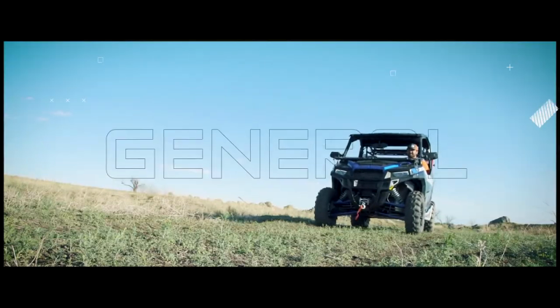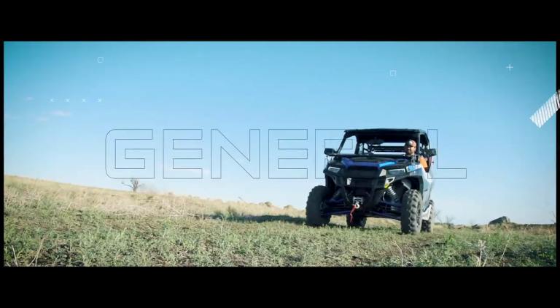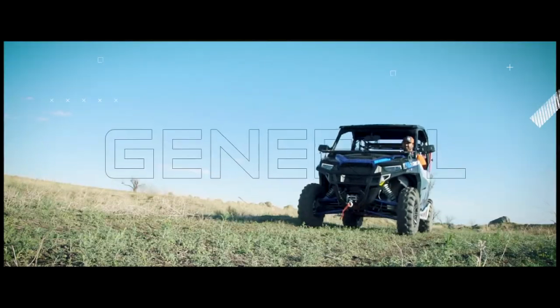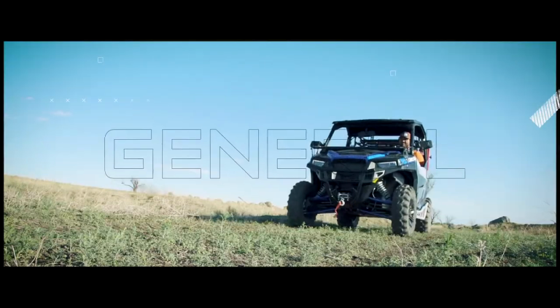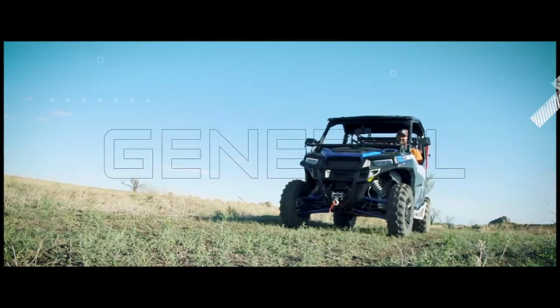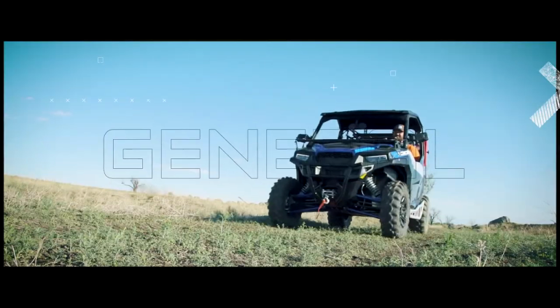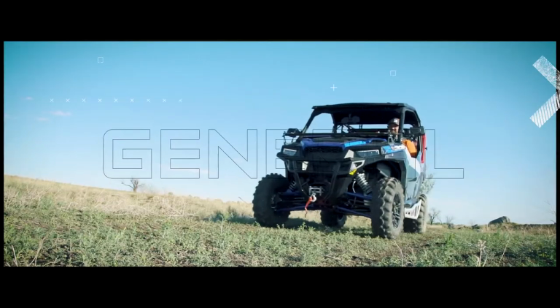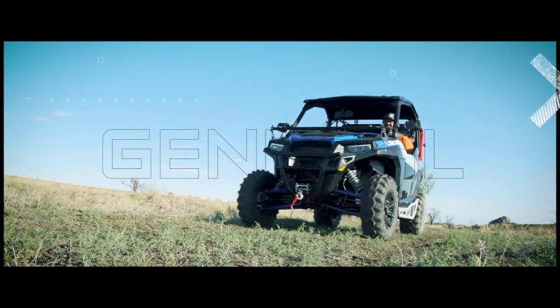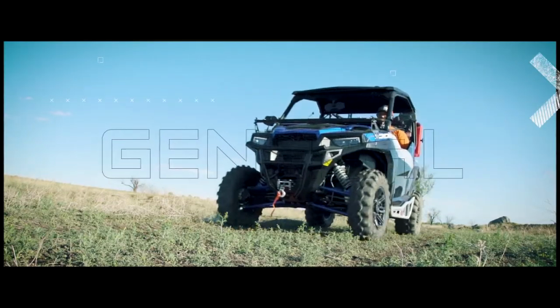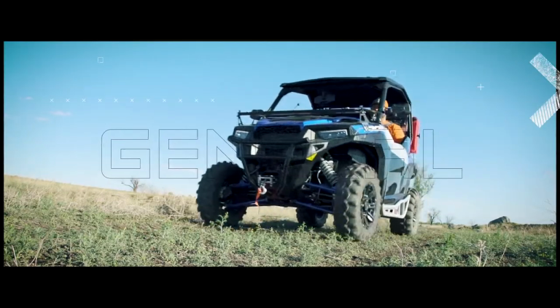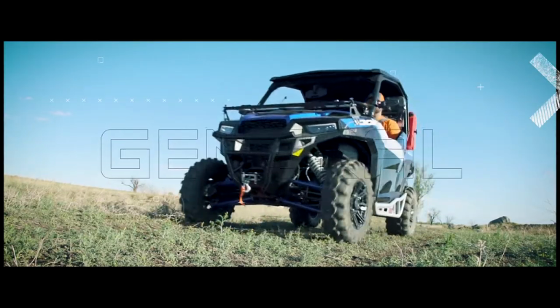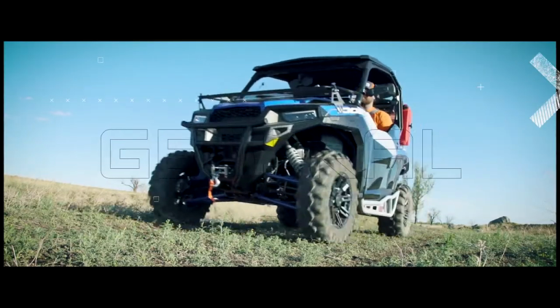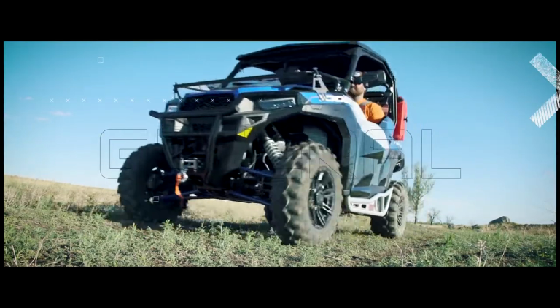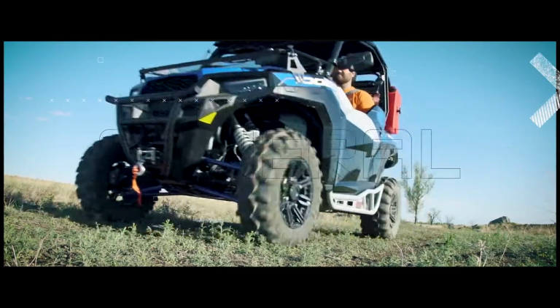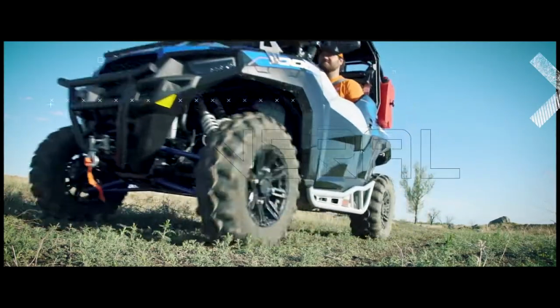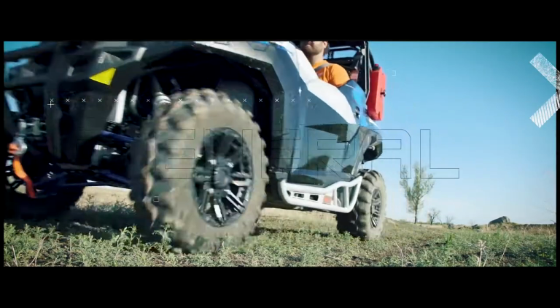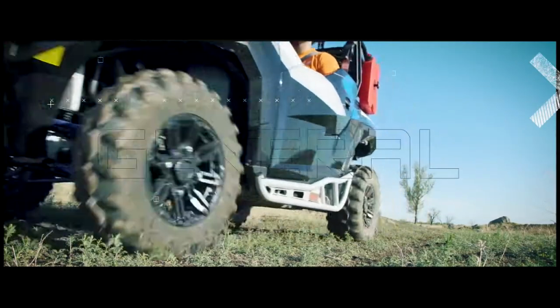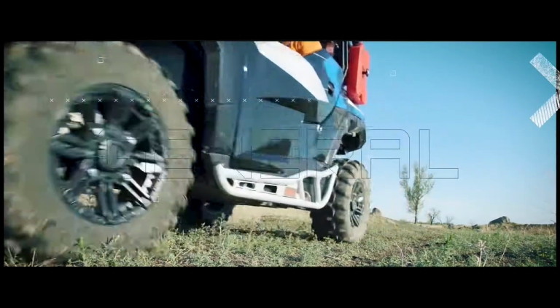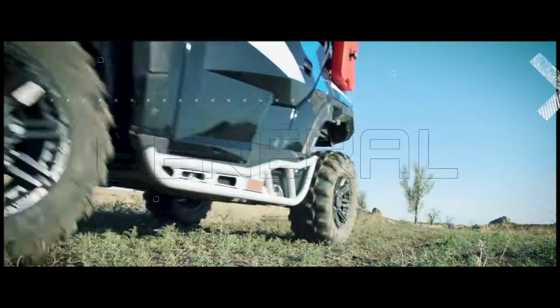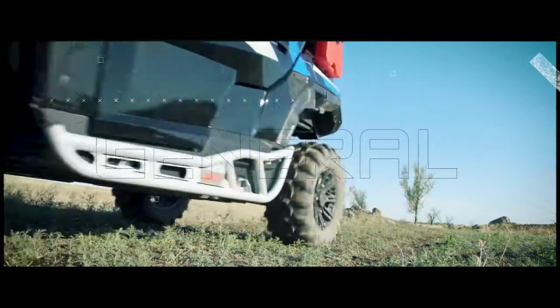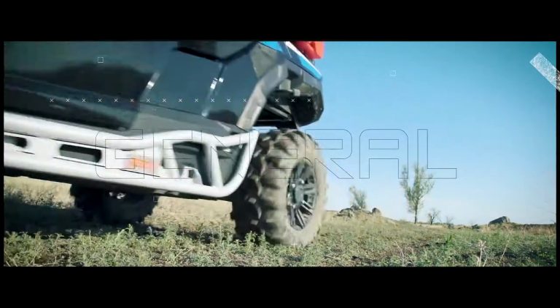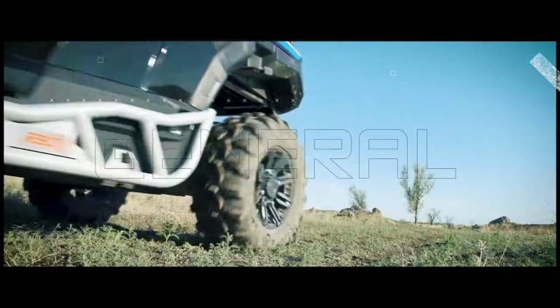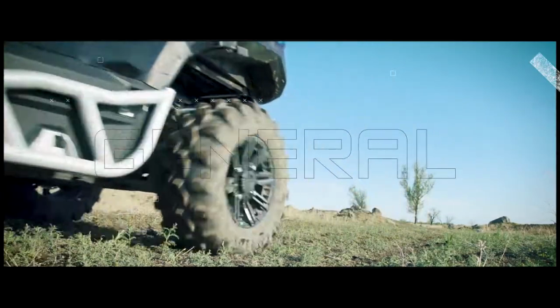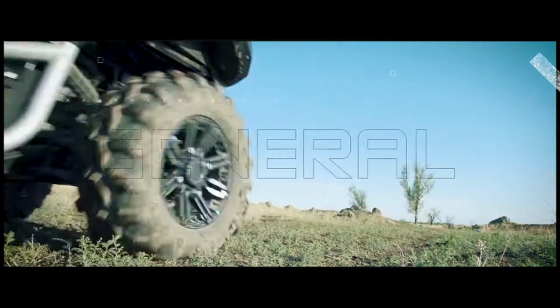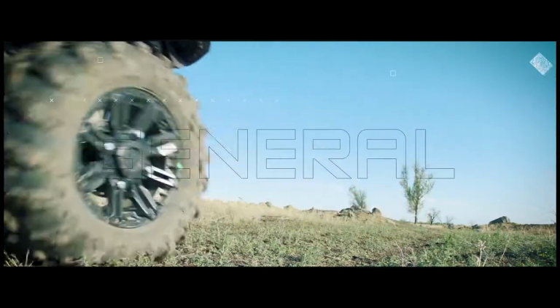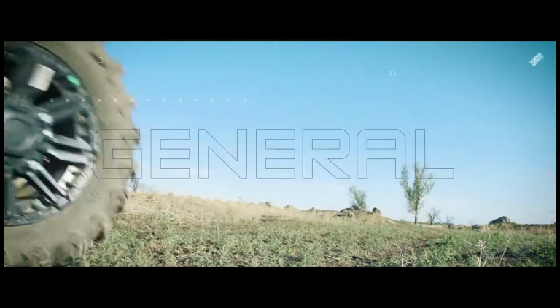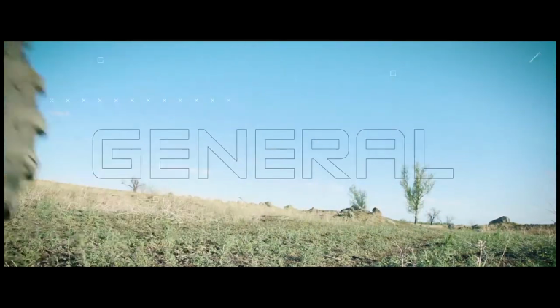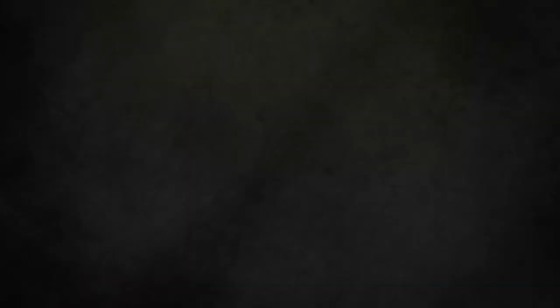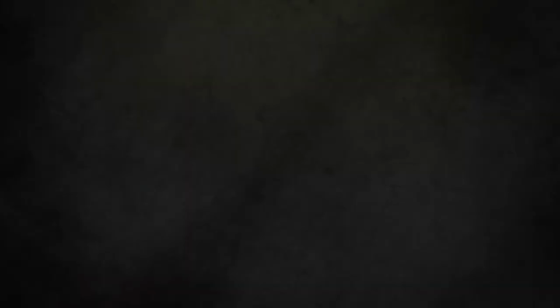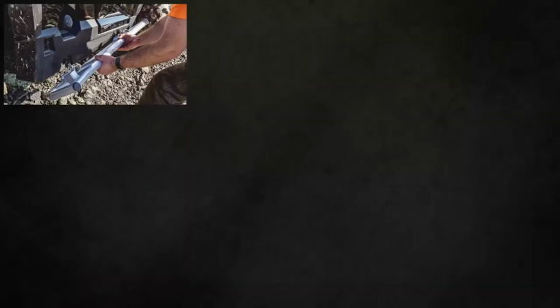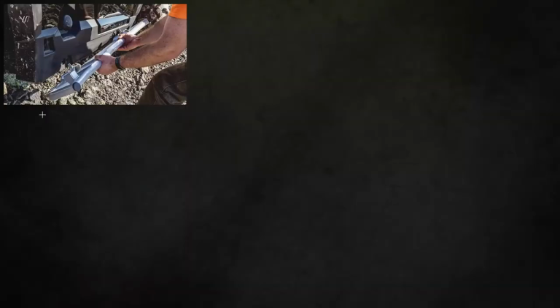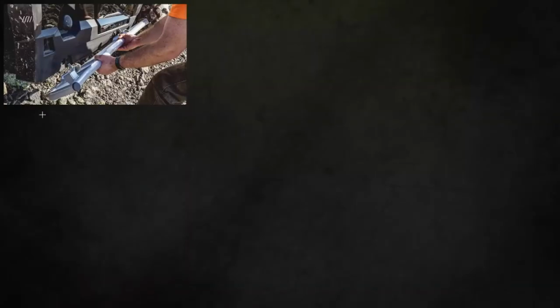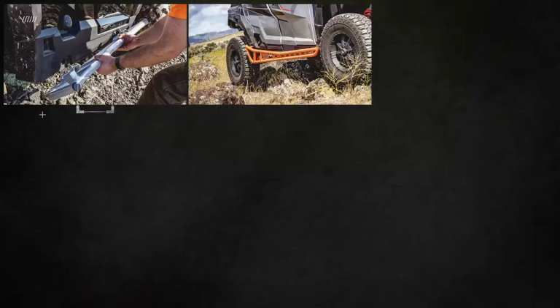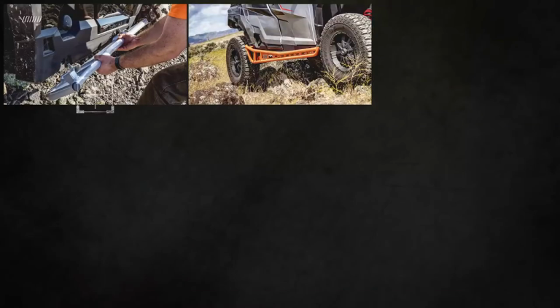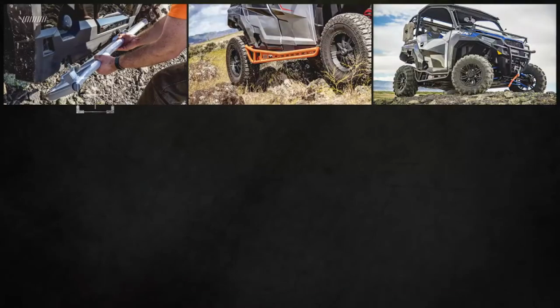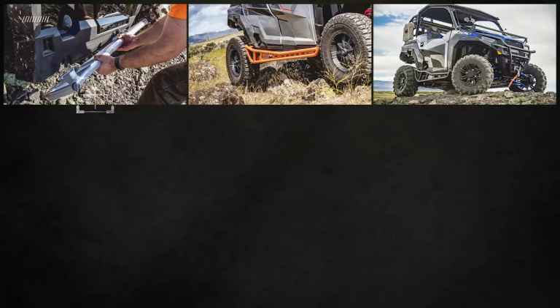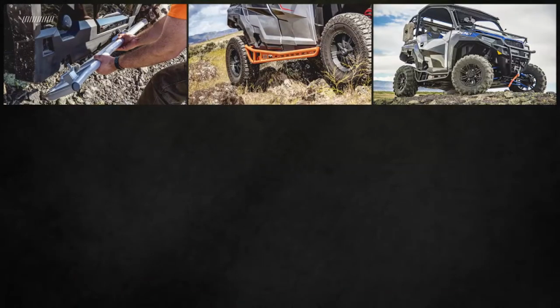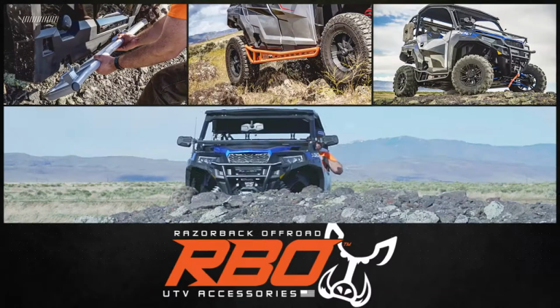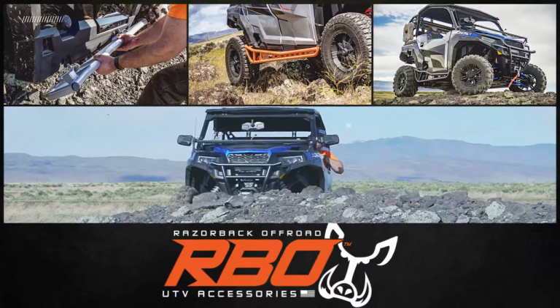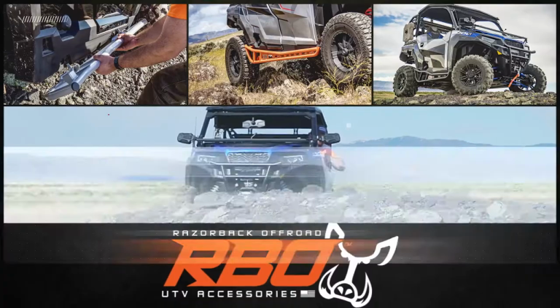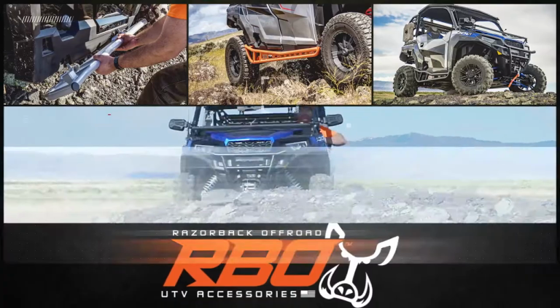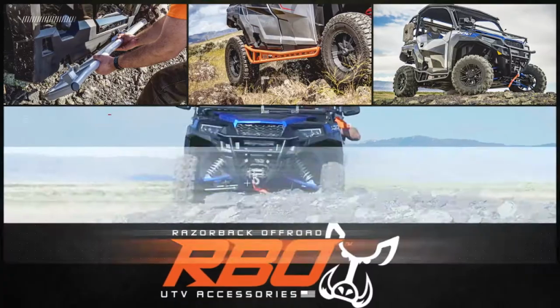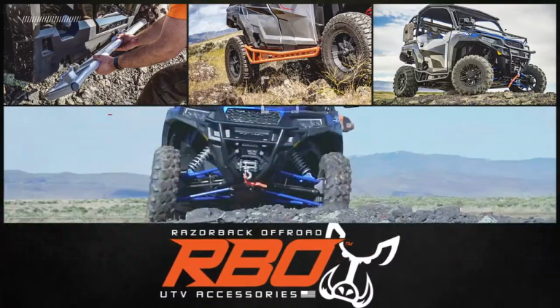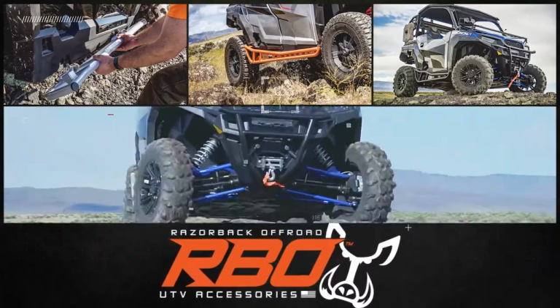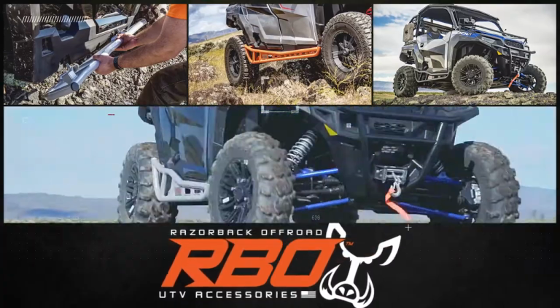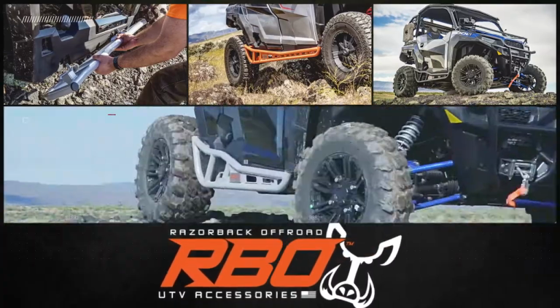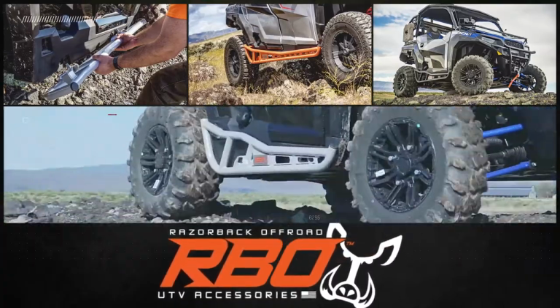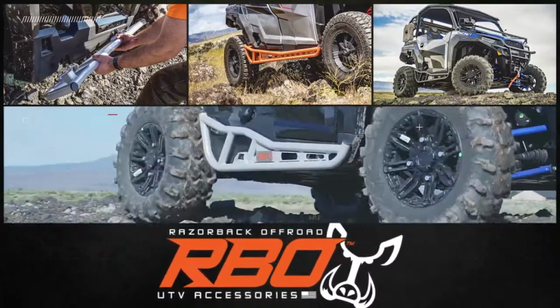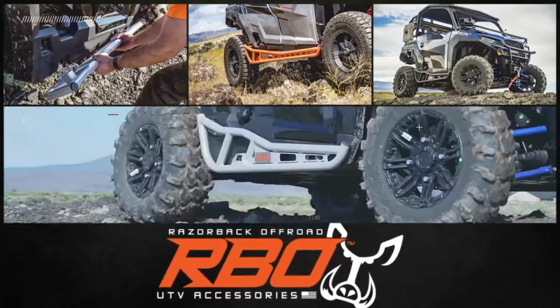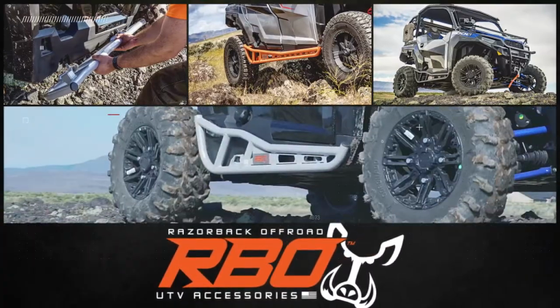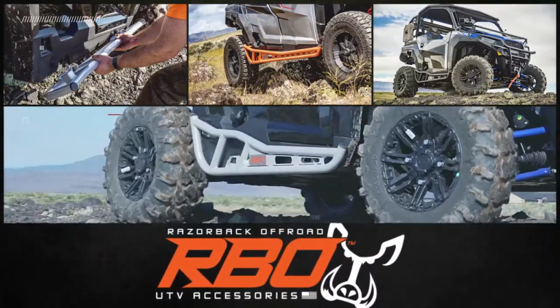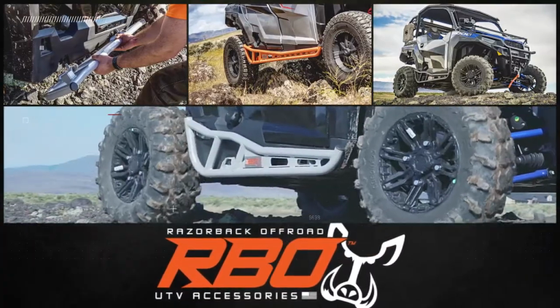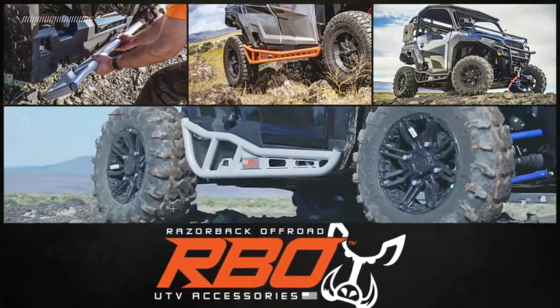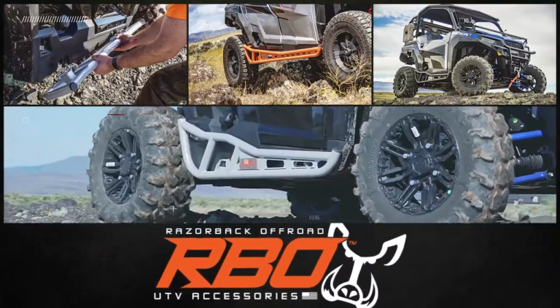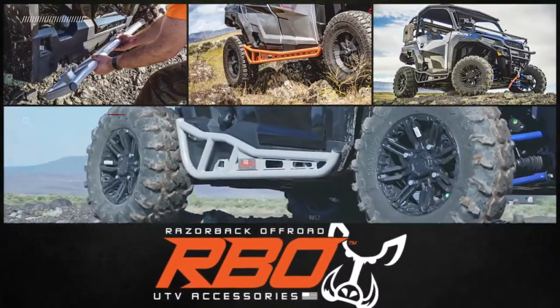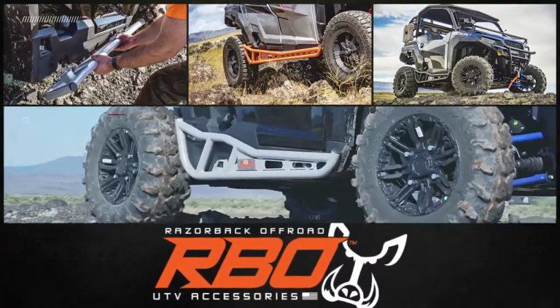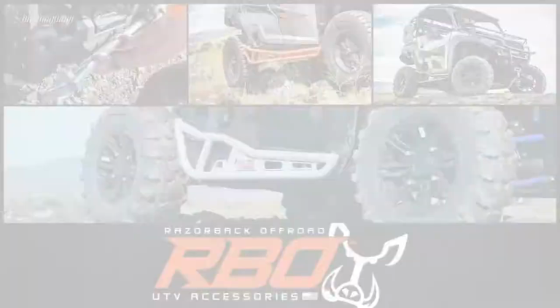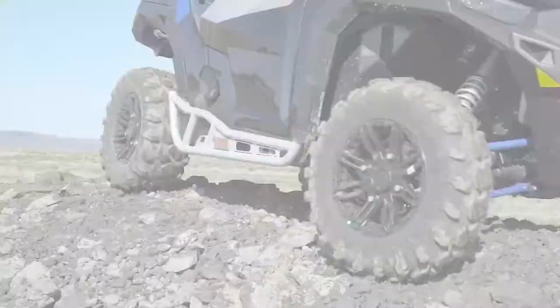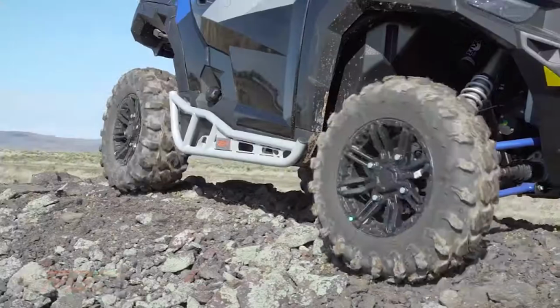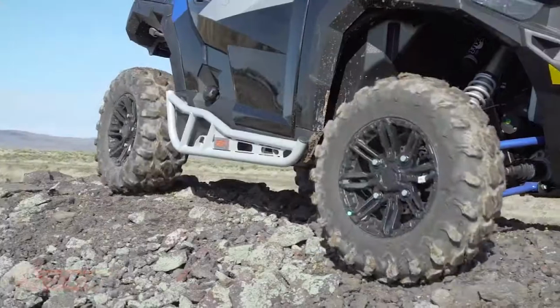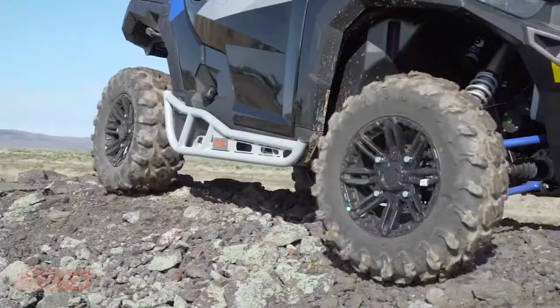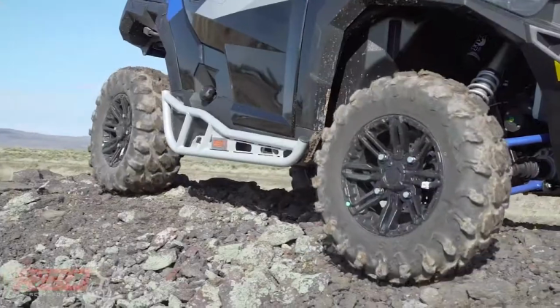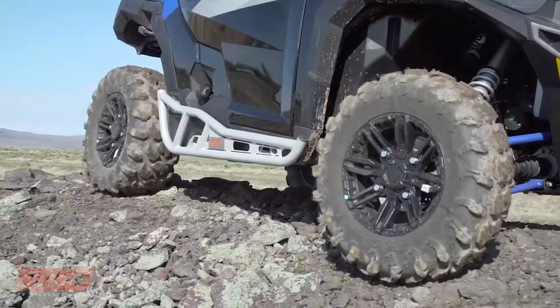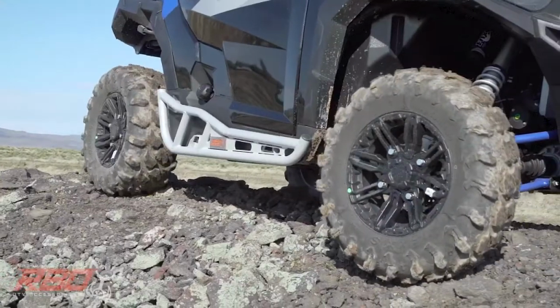Do you drive a Polaris General? Then you need the all-new Razorback off-road rock sliders for General 1000s.